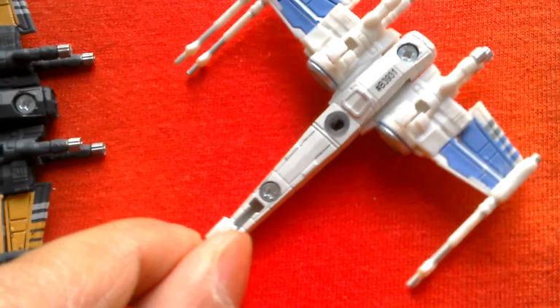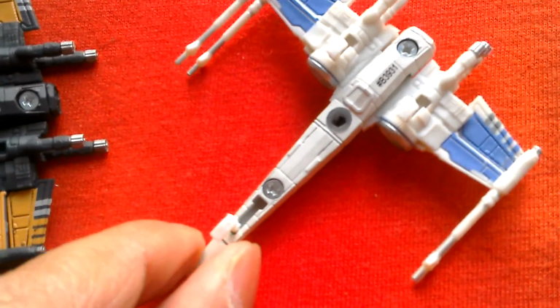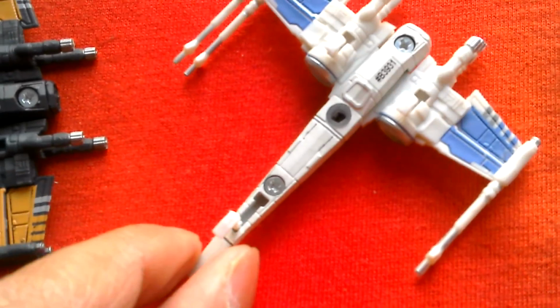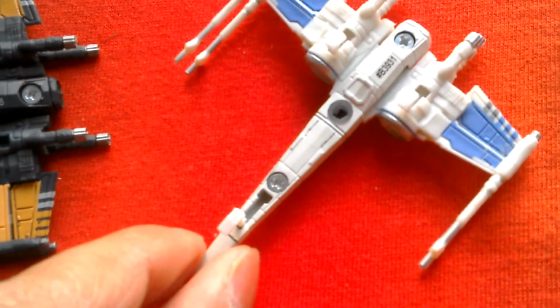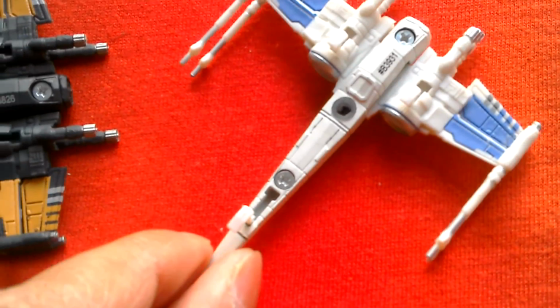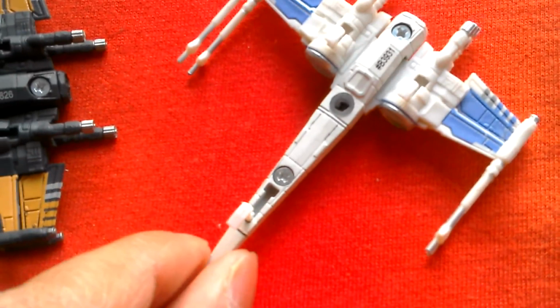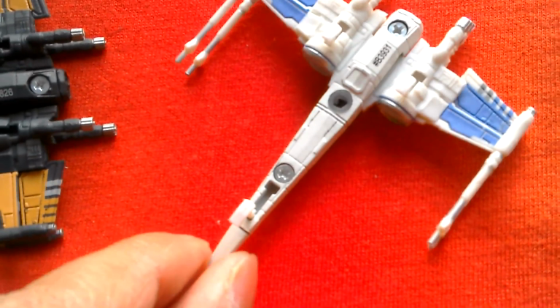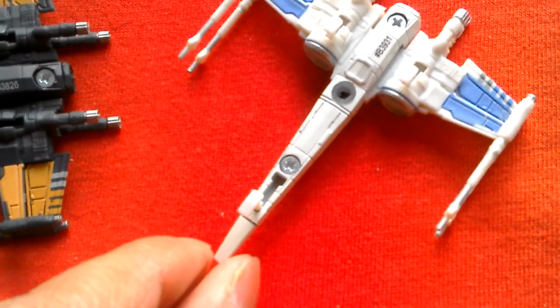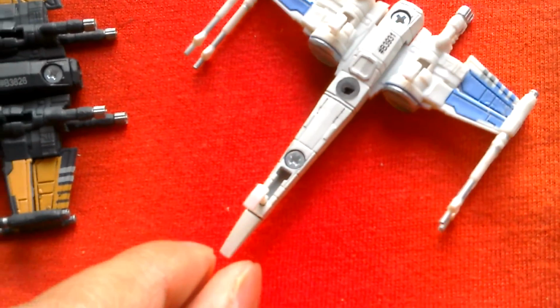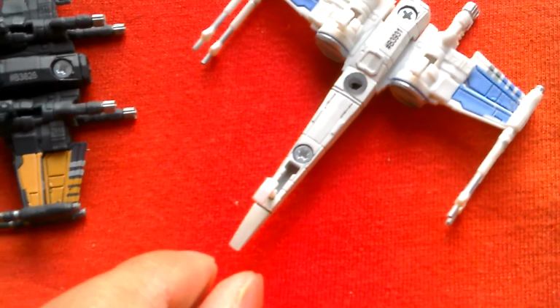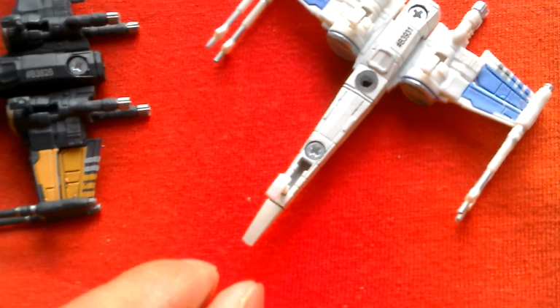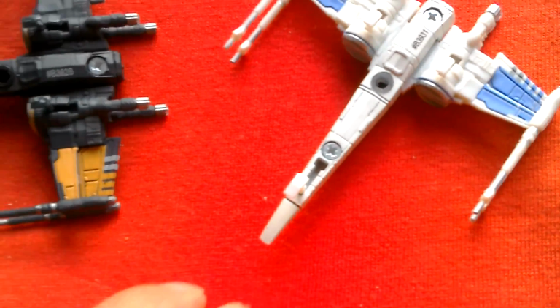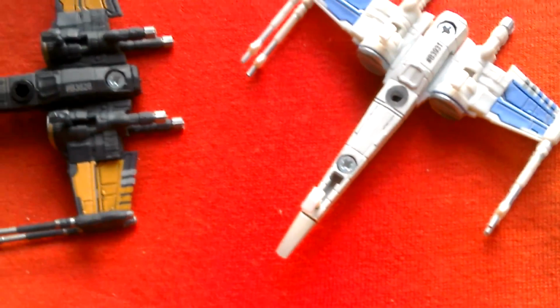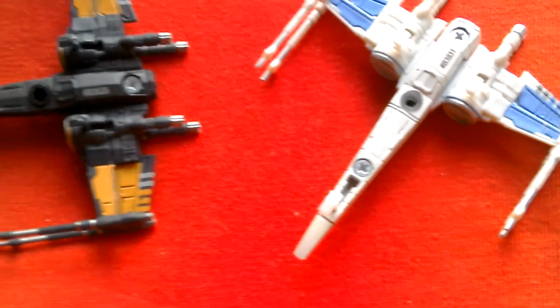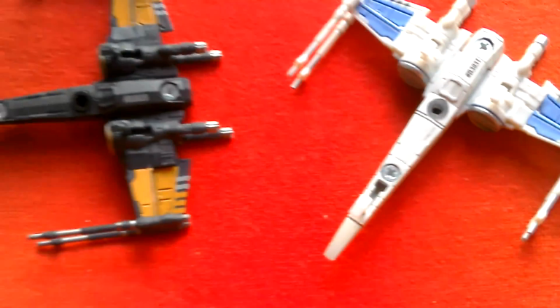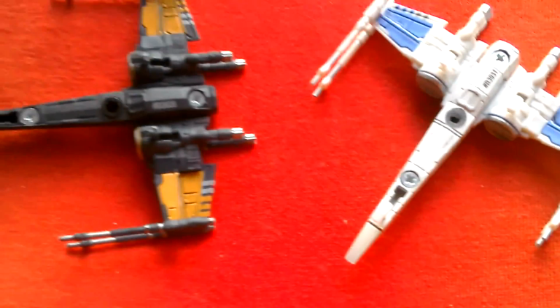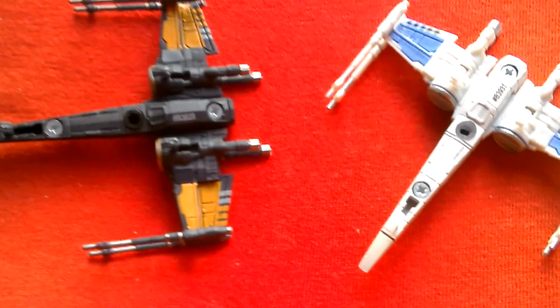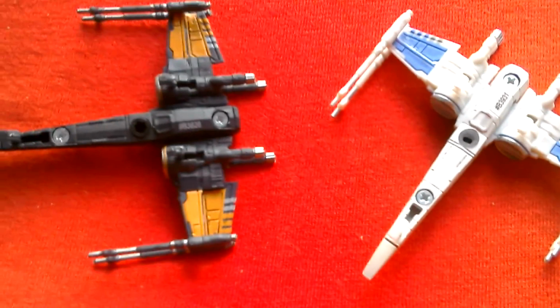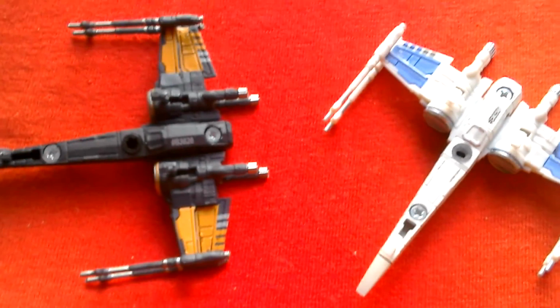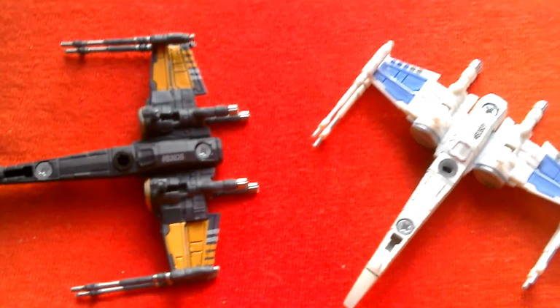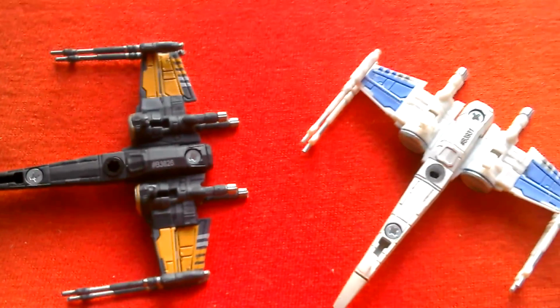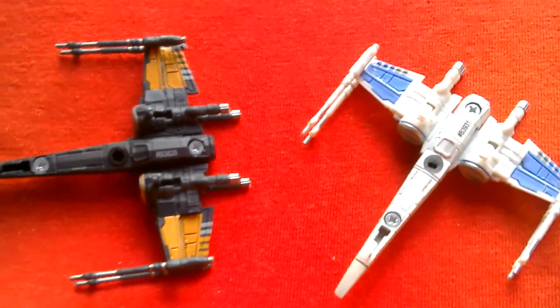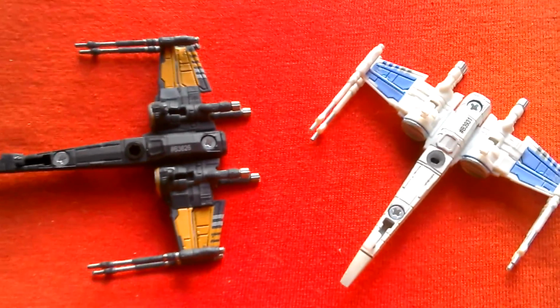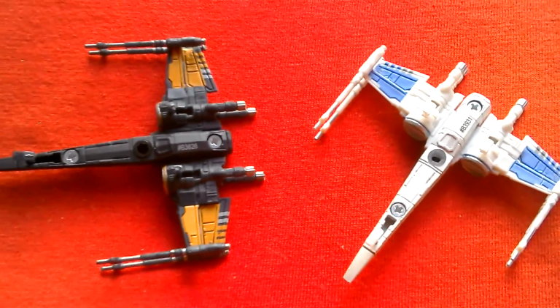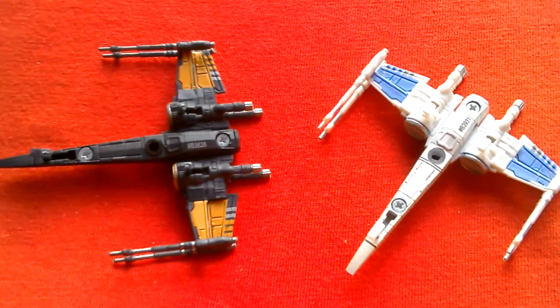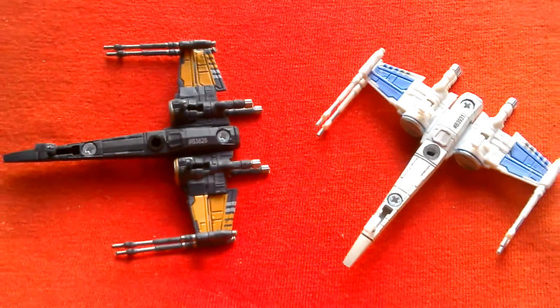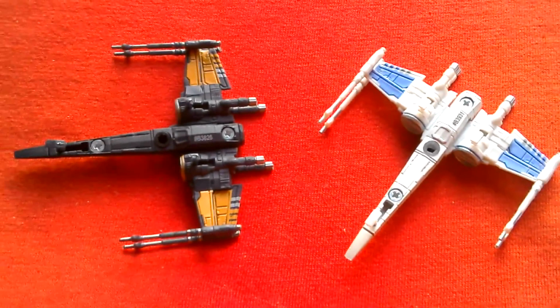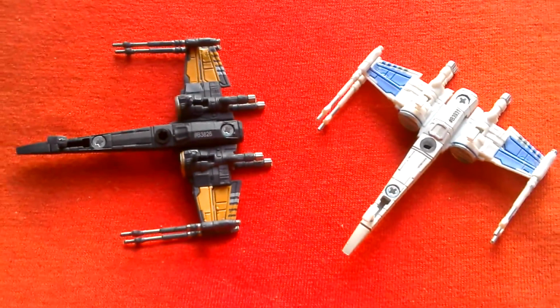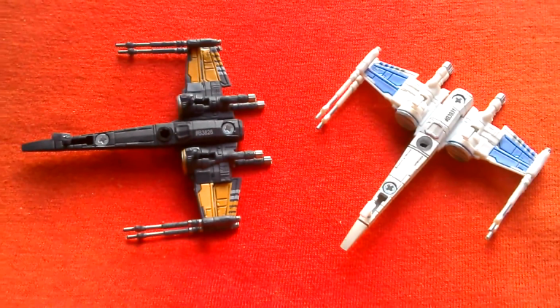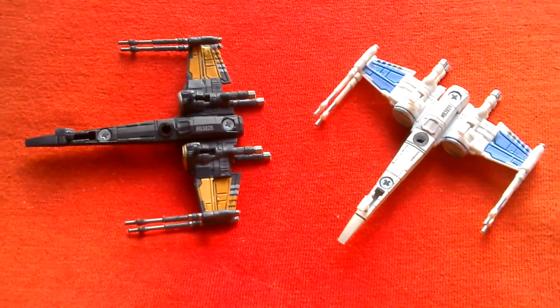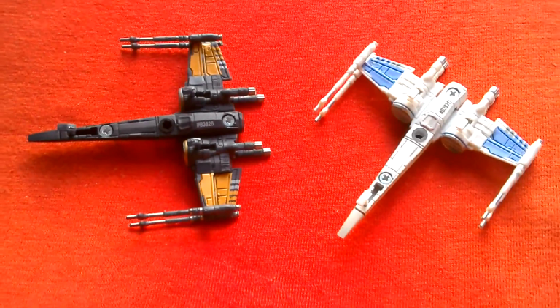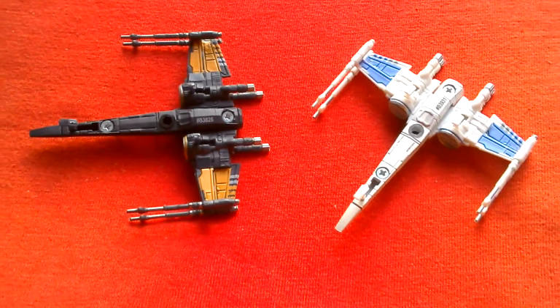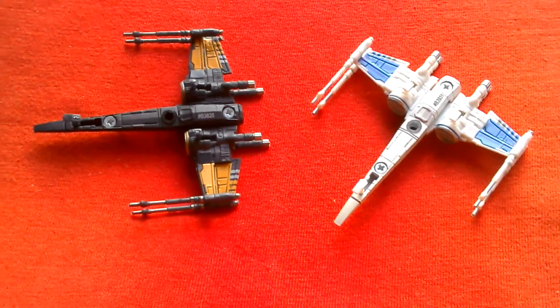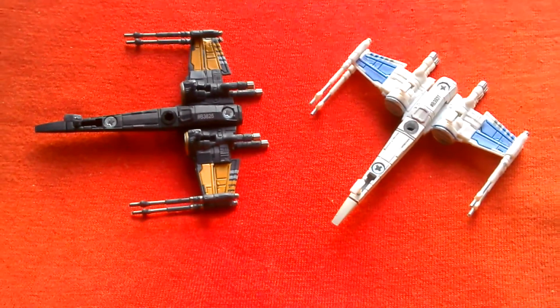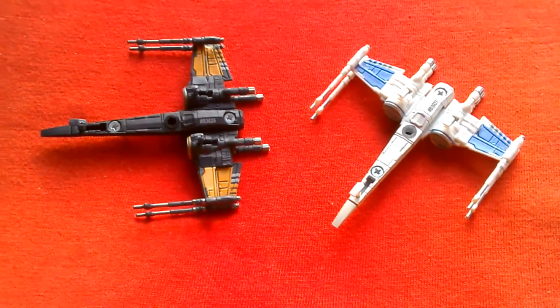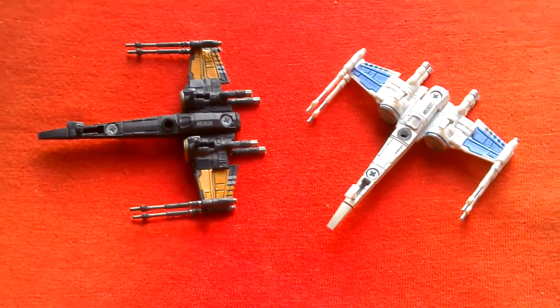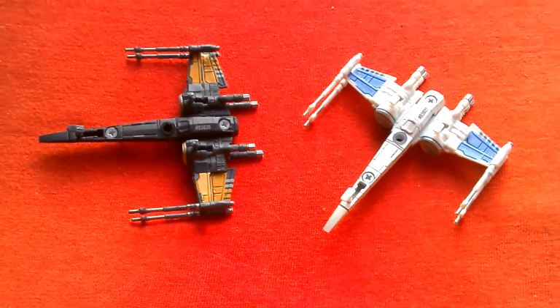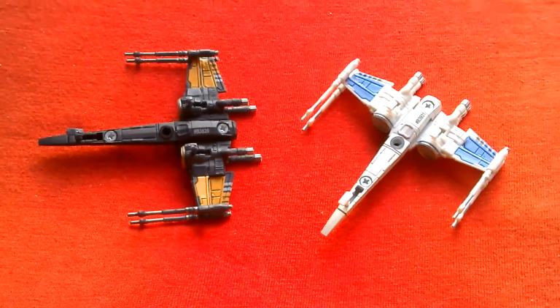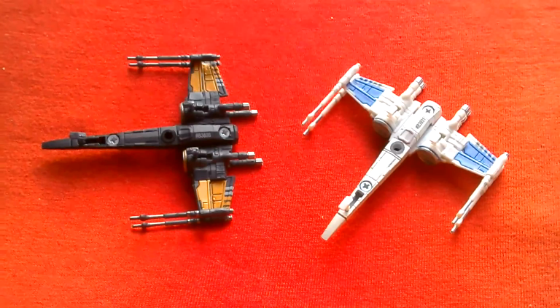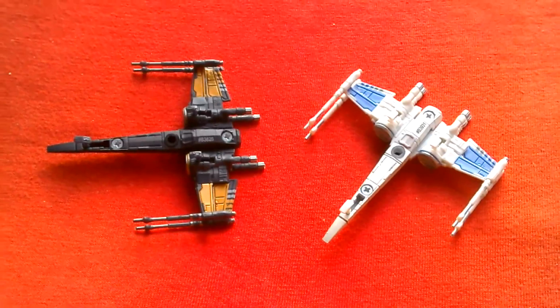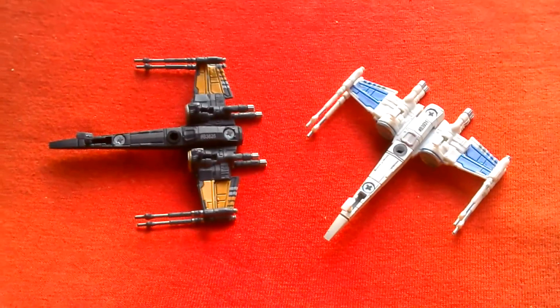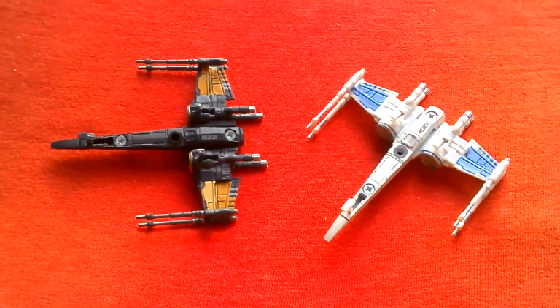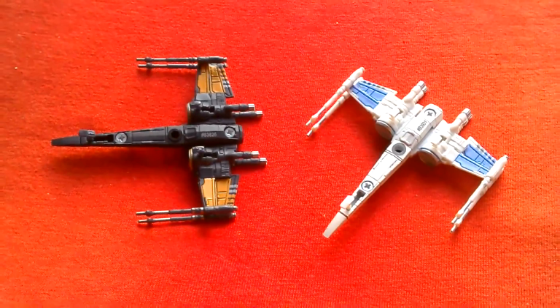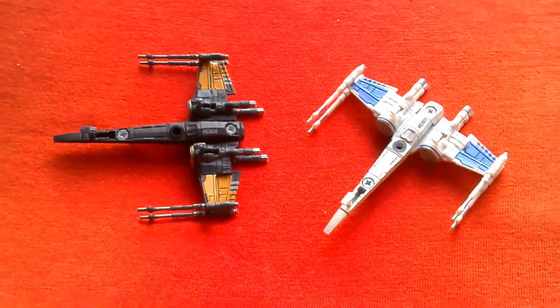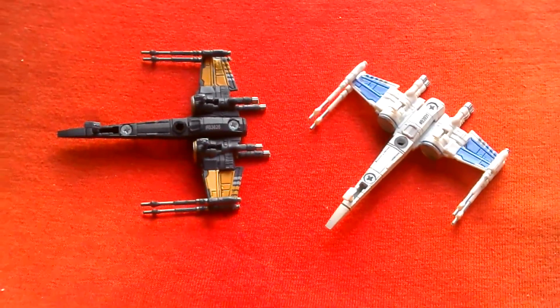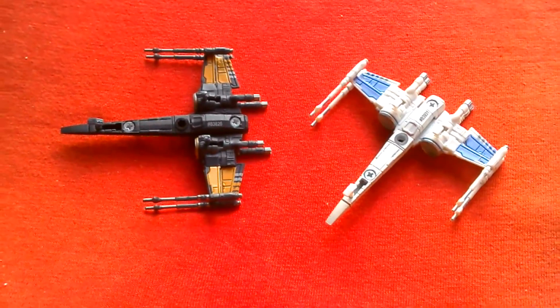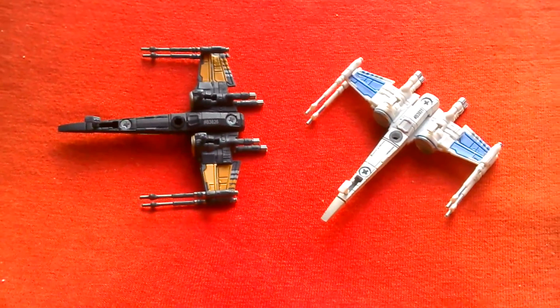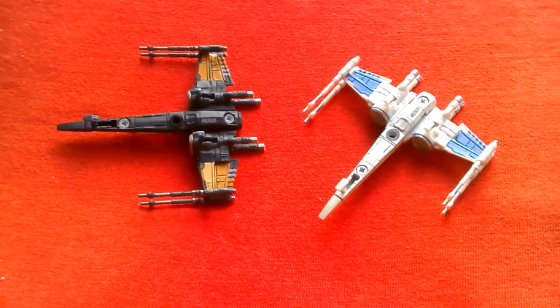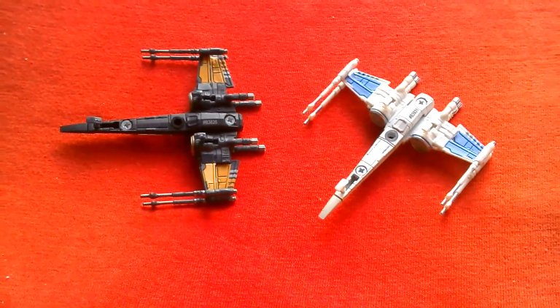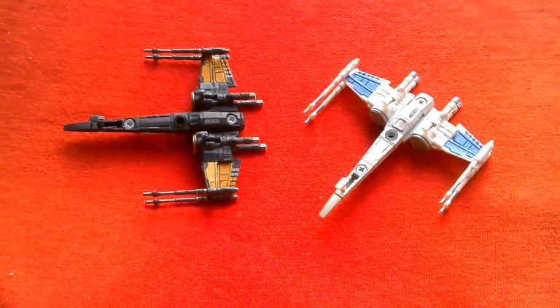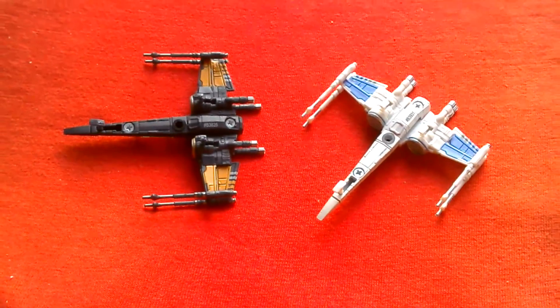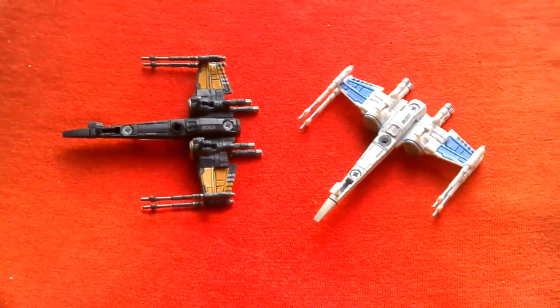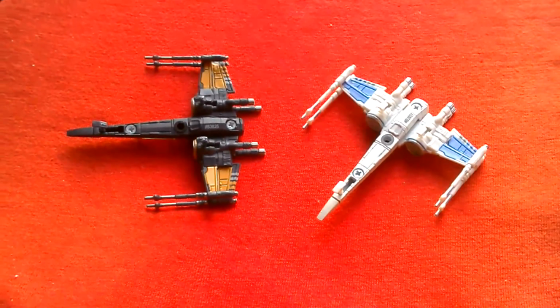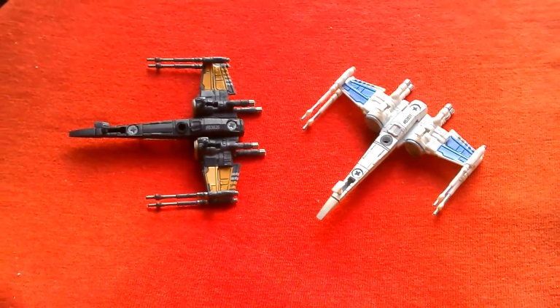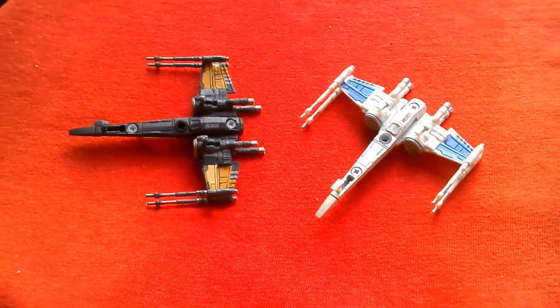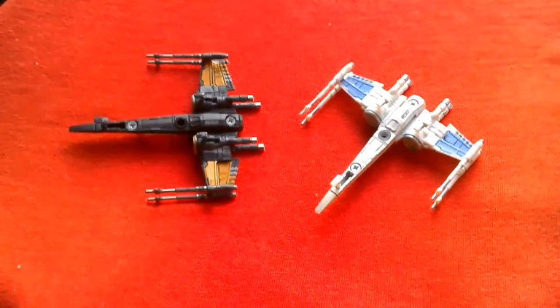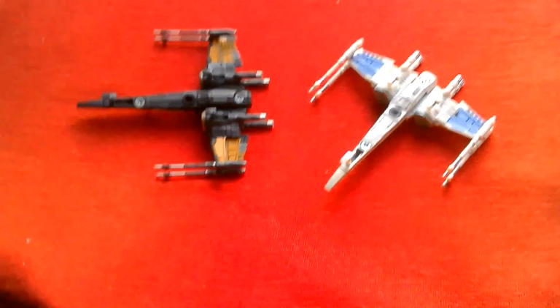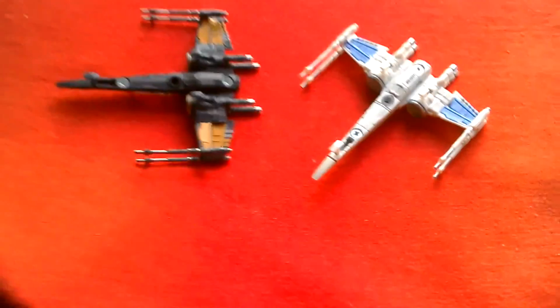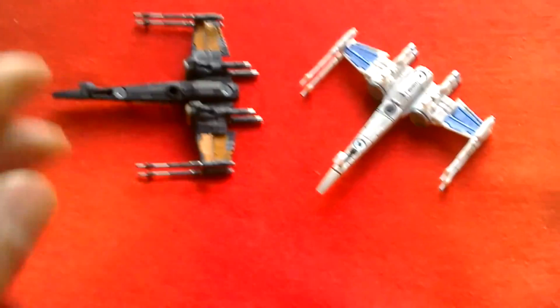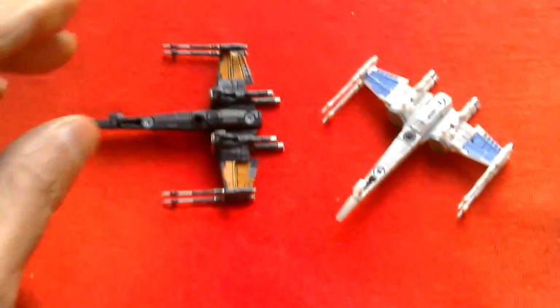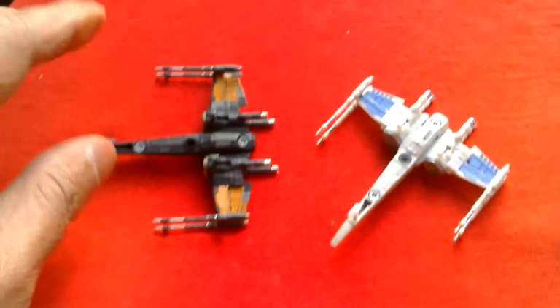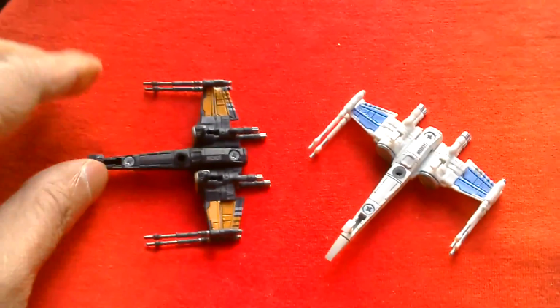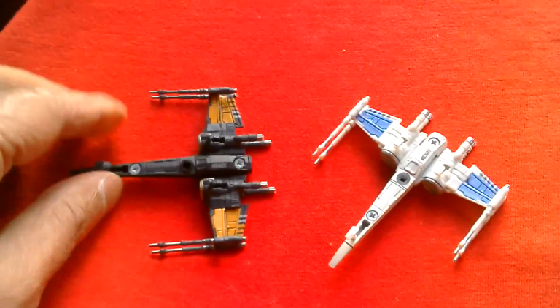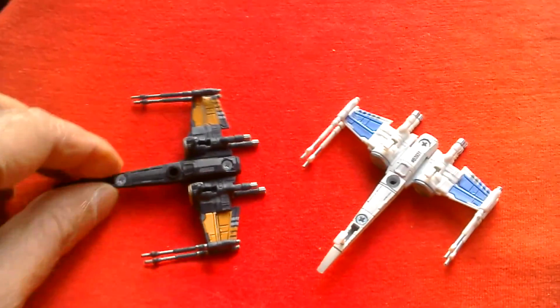They're exactly the same model. So that's the black series resistance X-Wing, both versions.